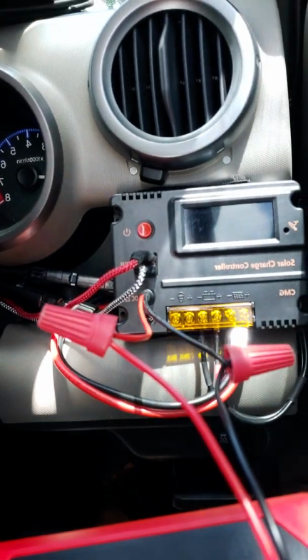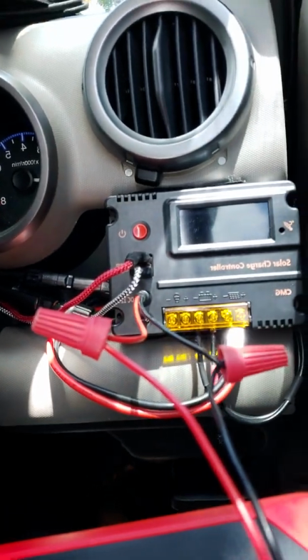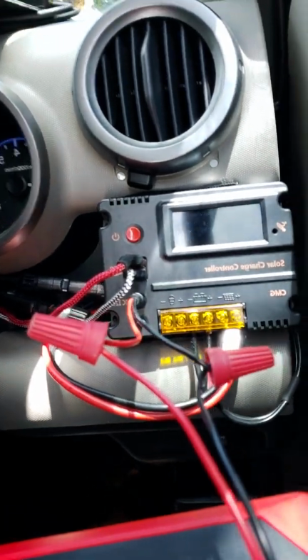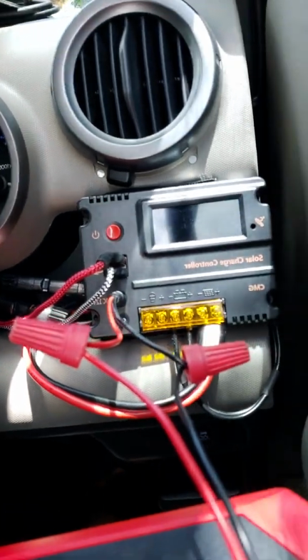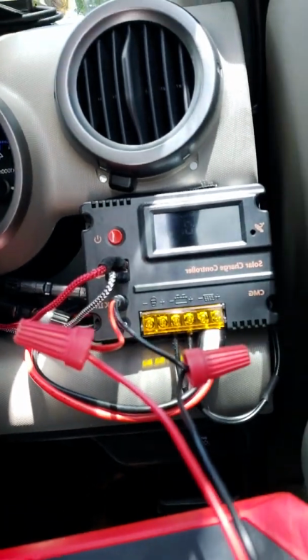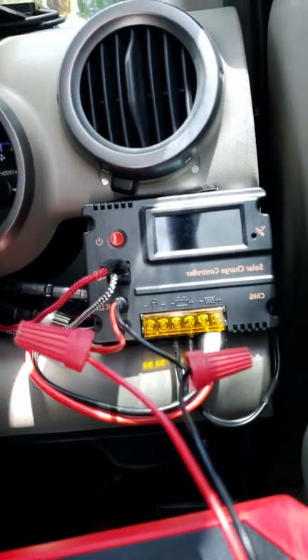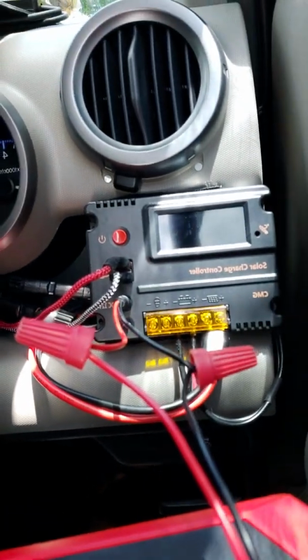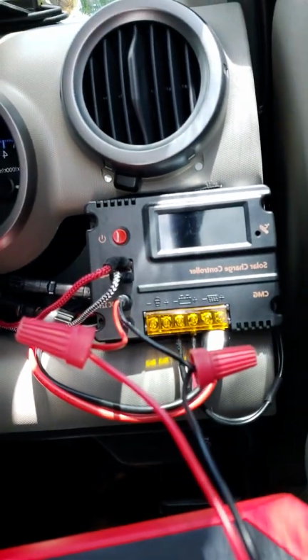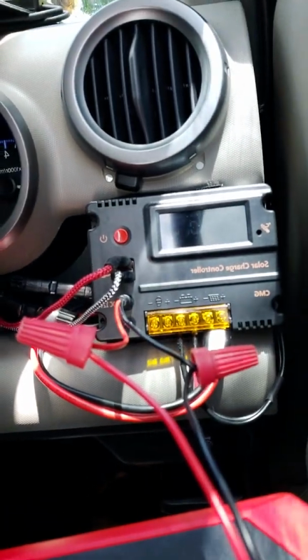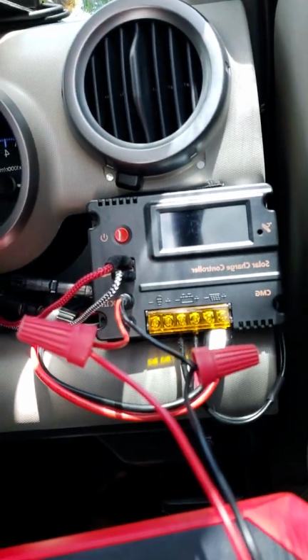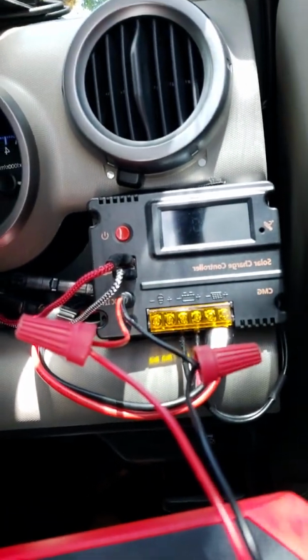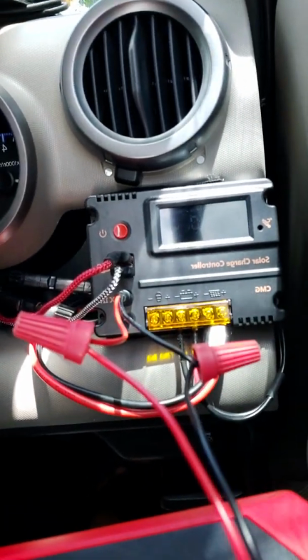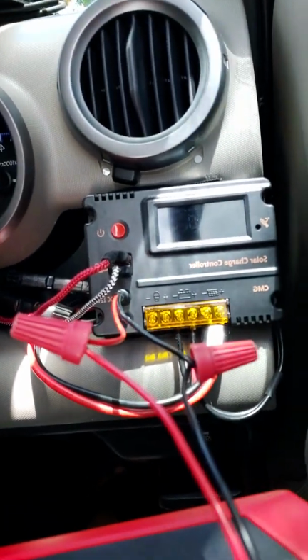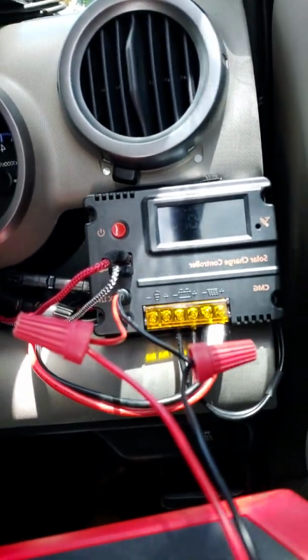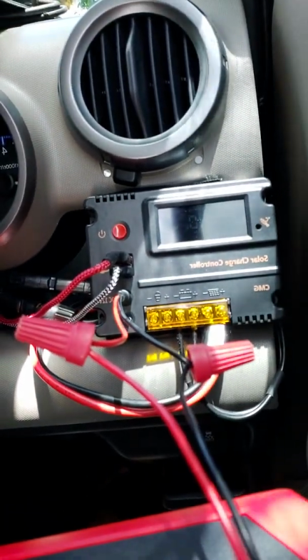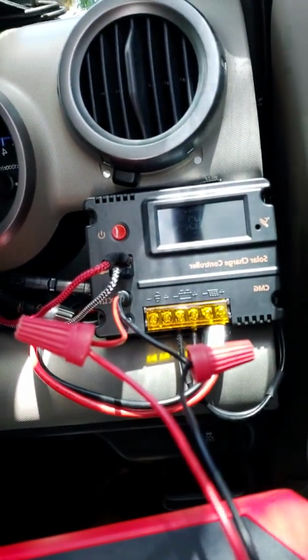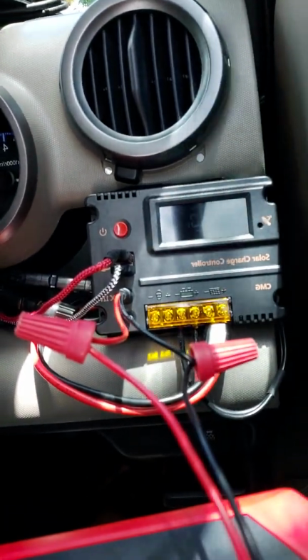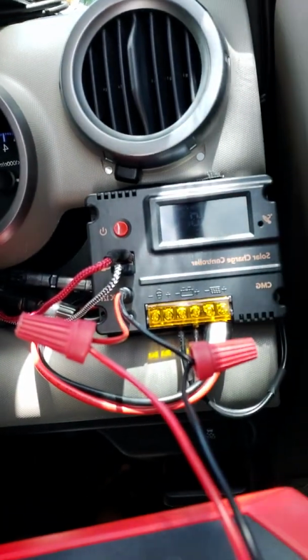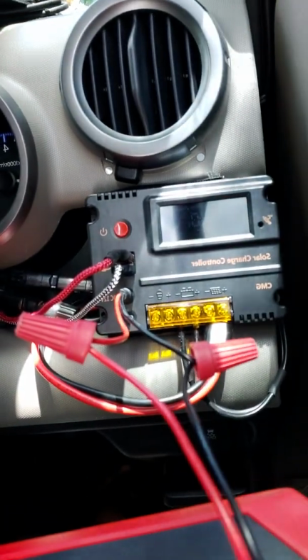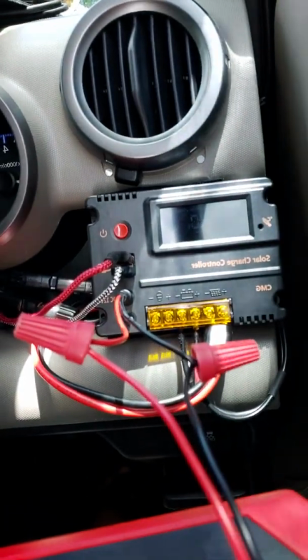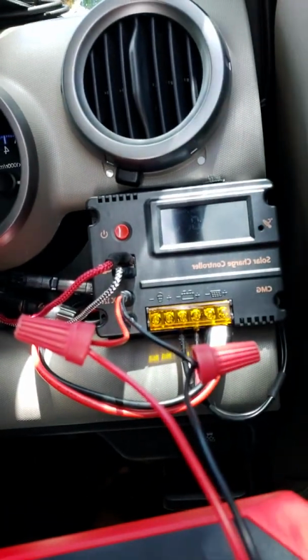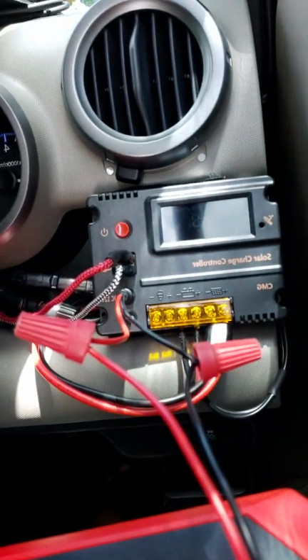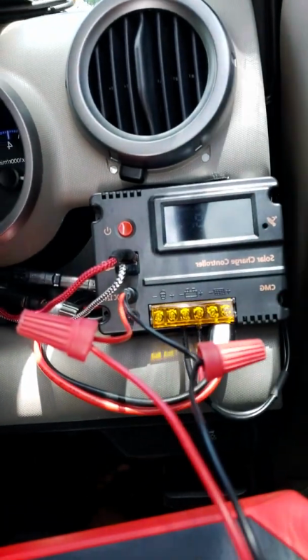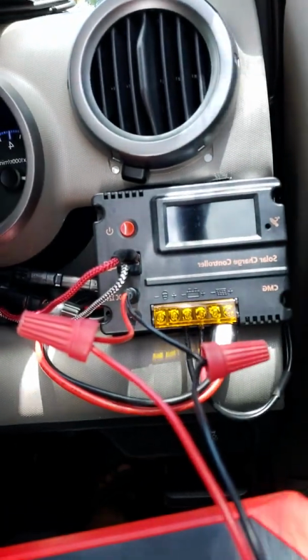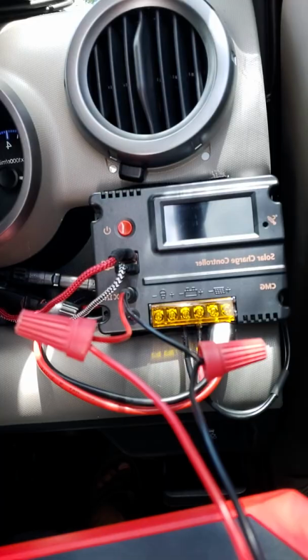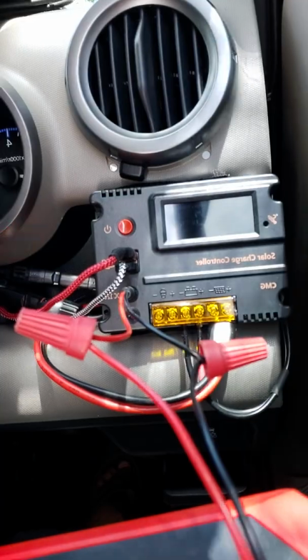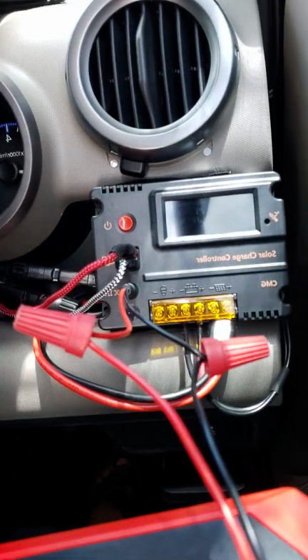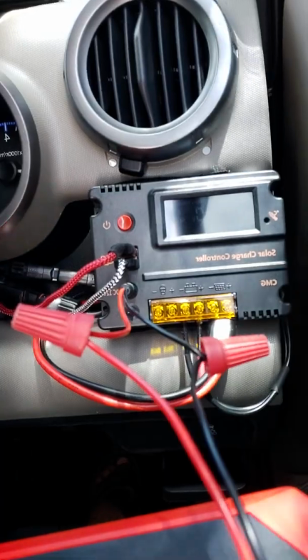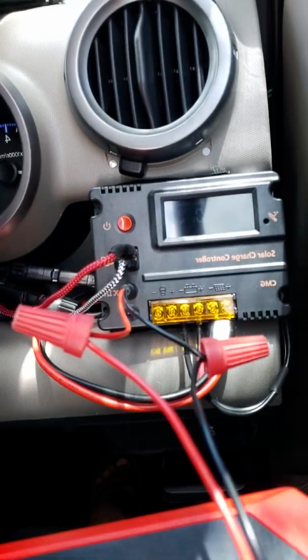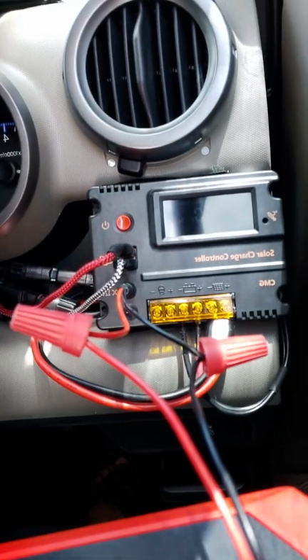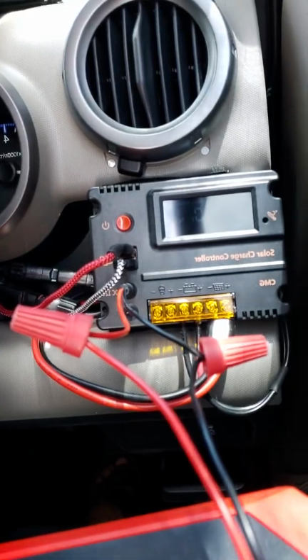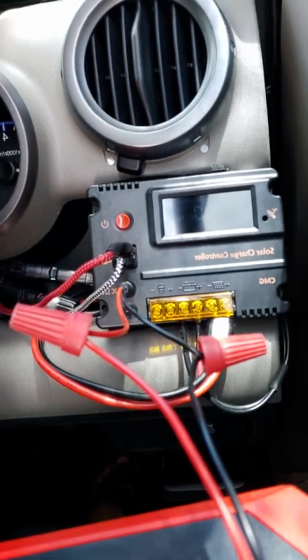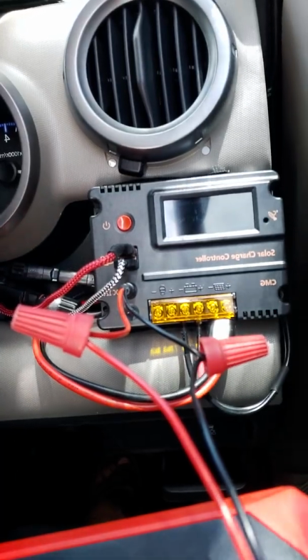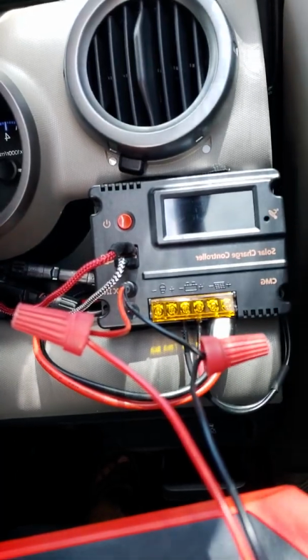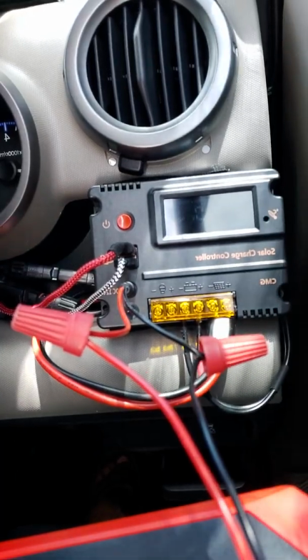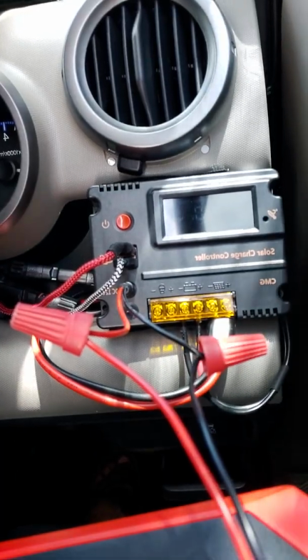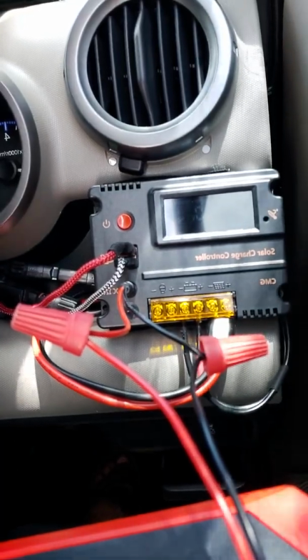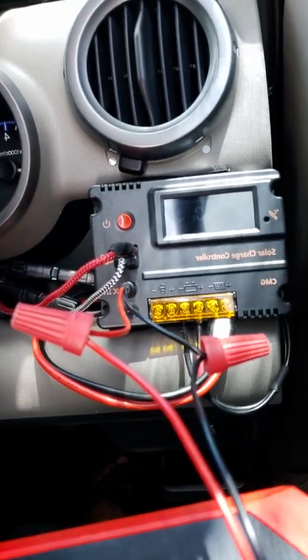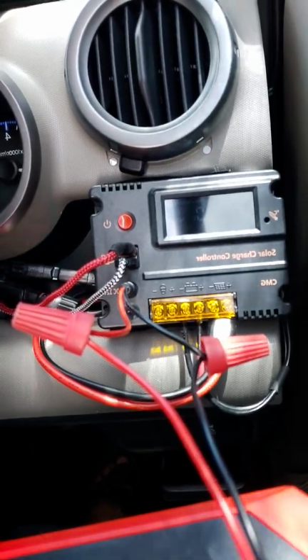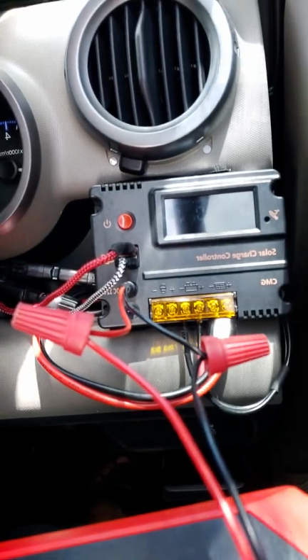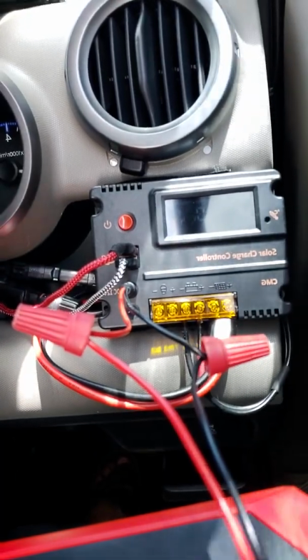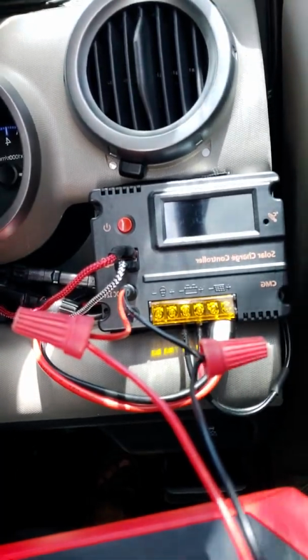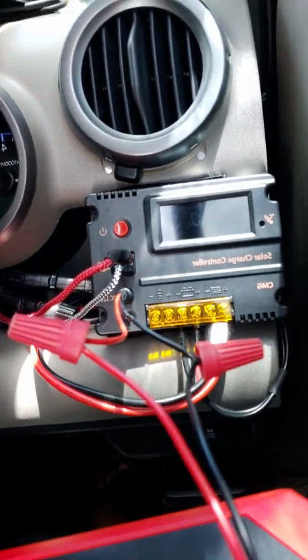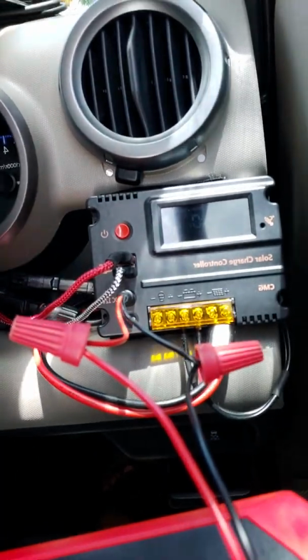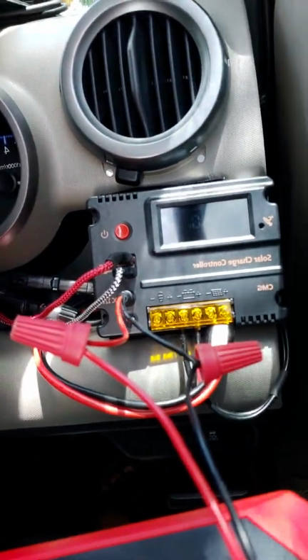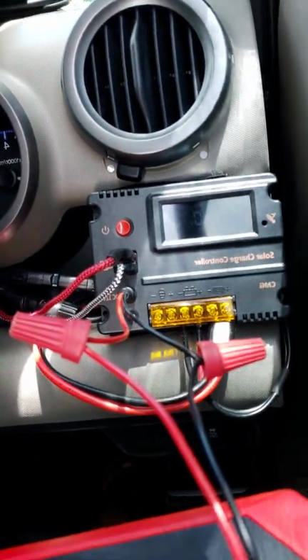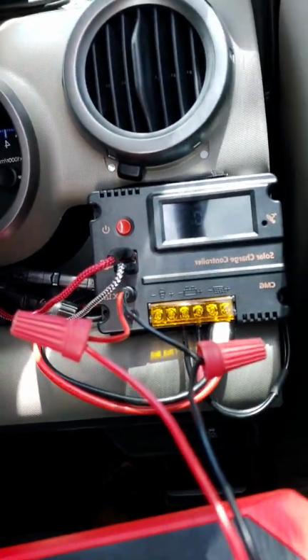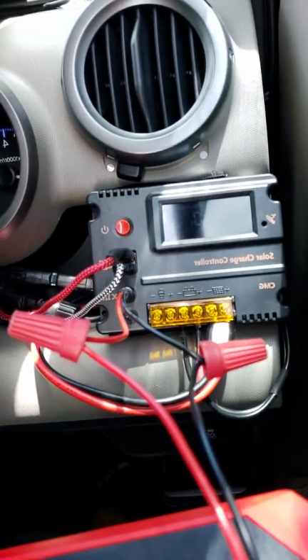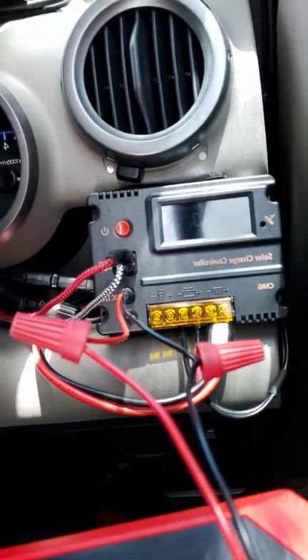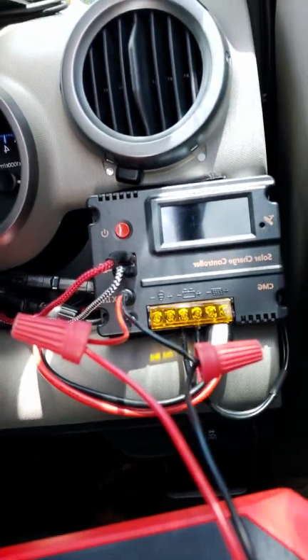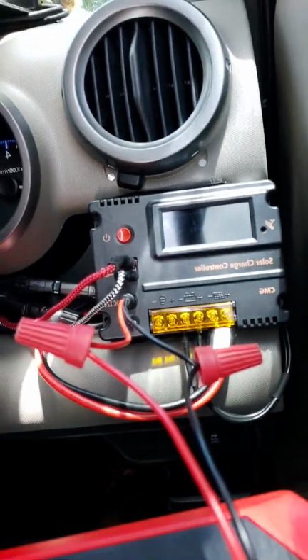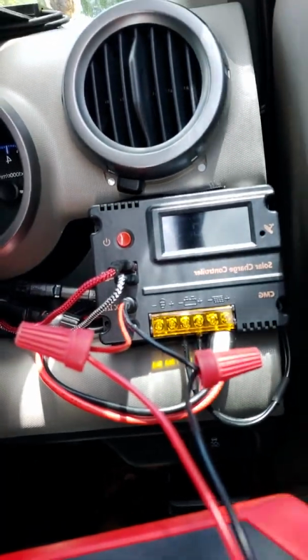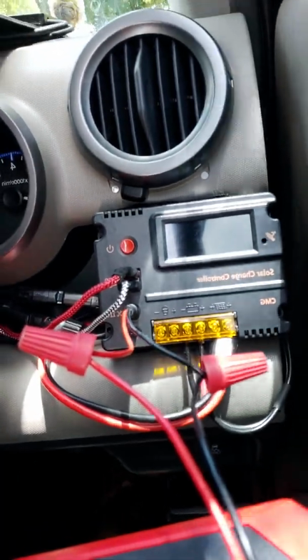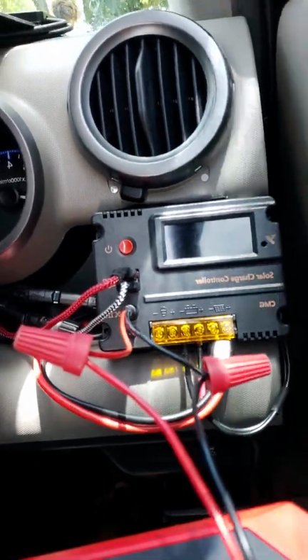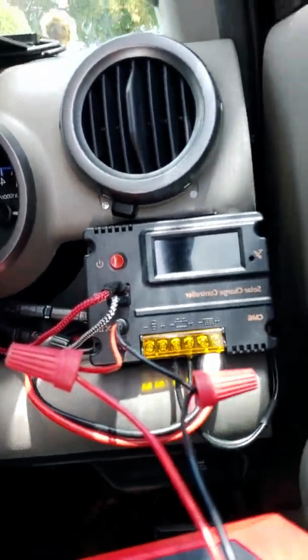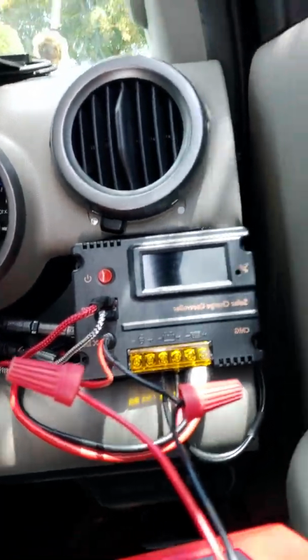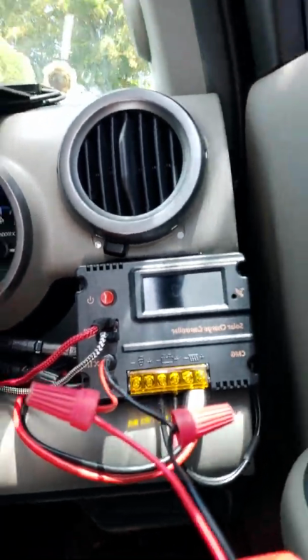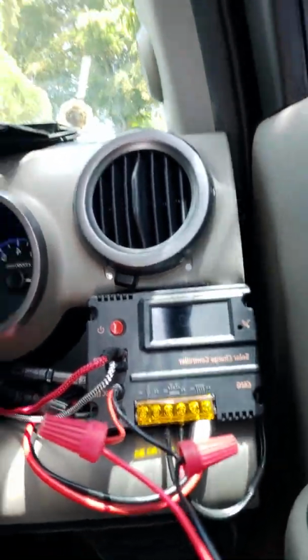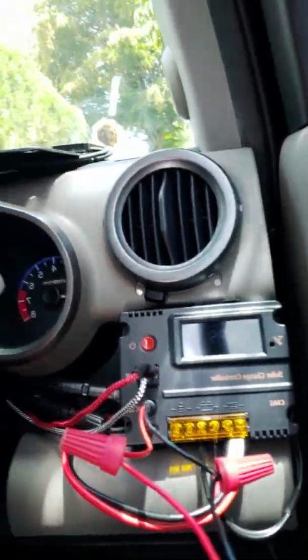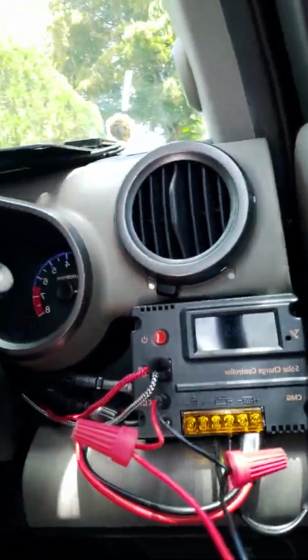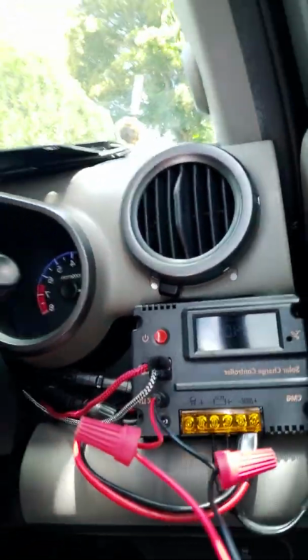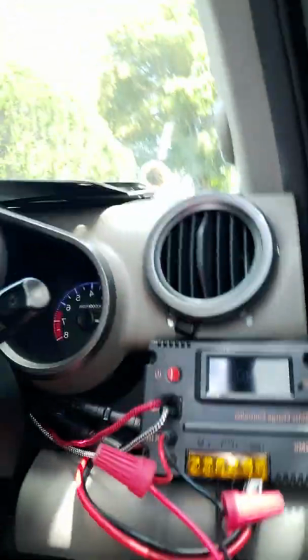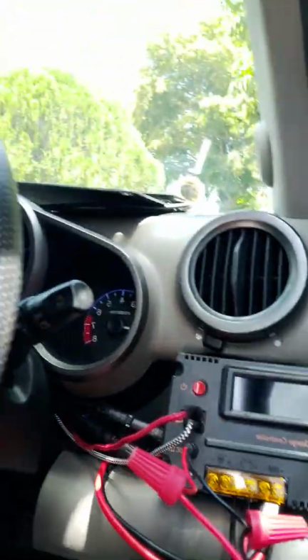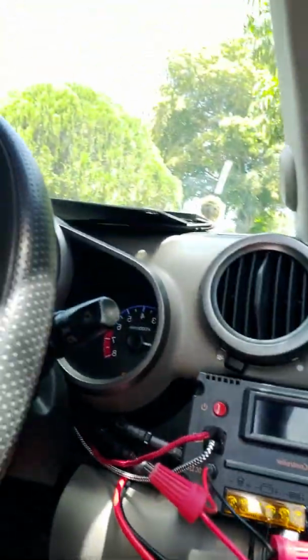I had another solar controller — actually a couple of them — before I ended up with this one here. I hope you can see it.